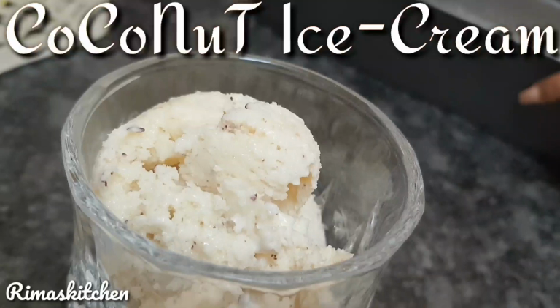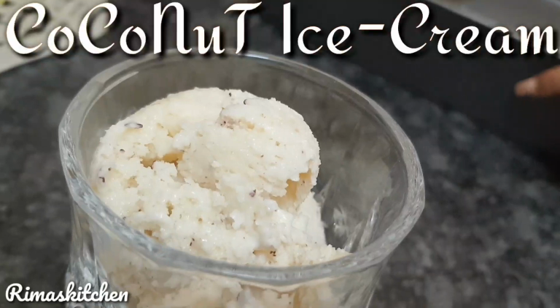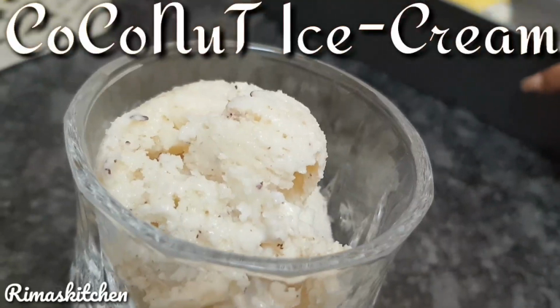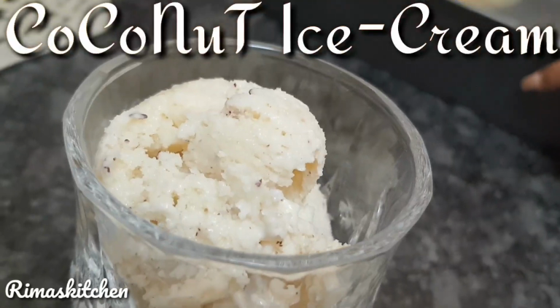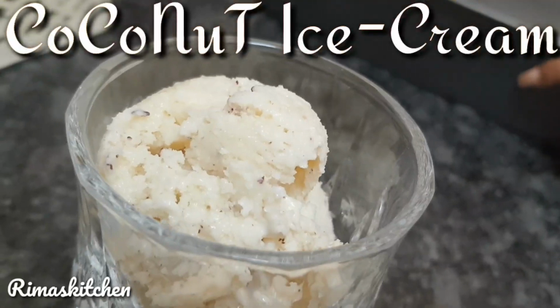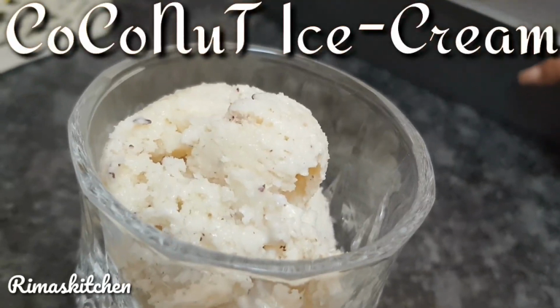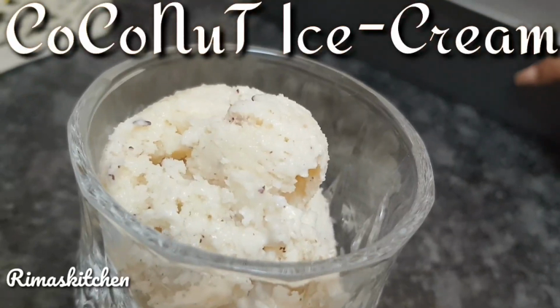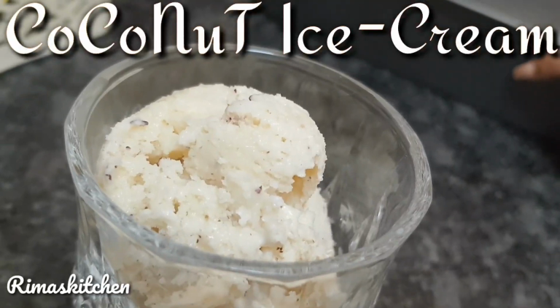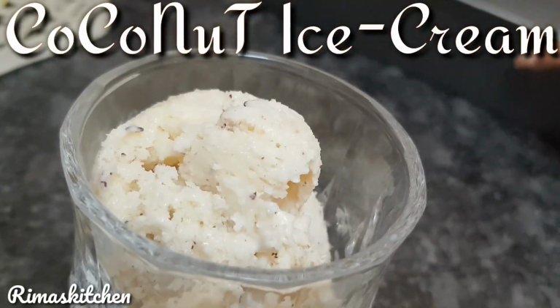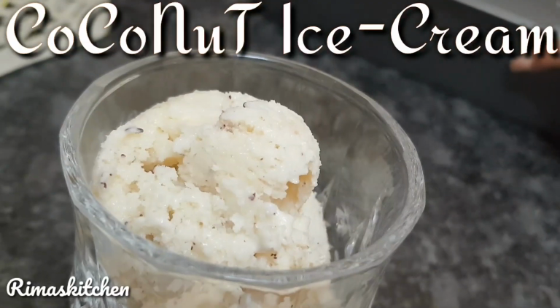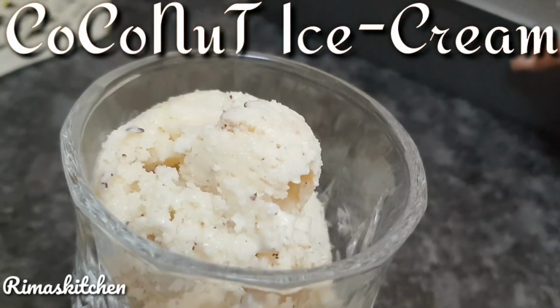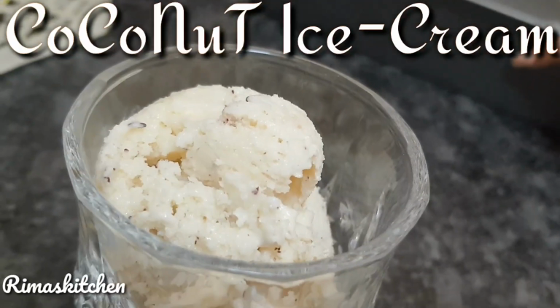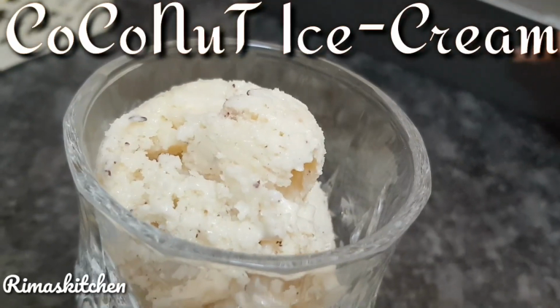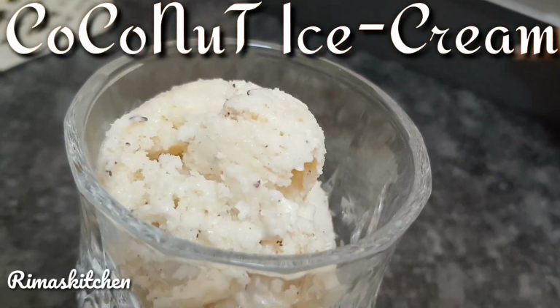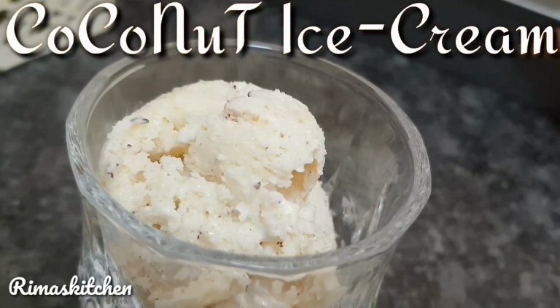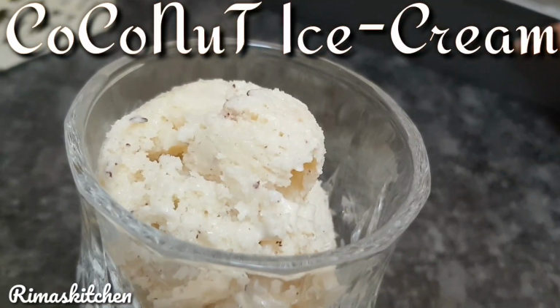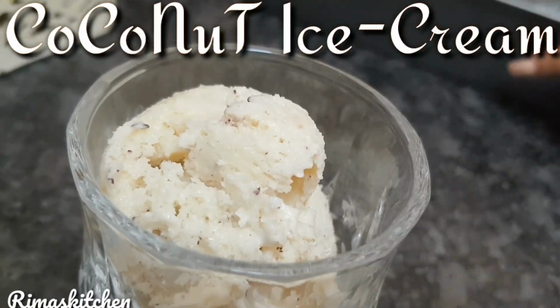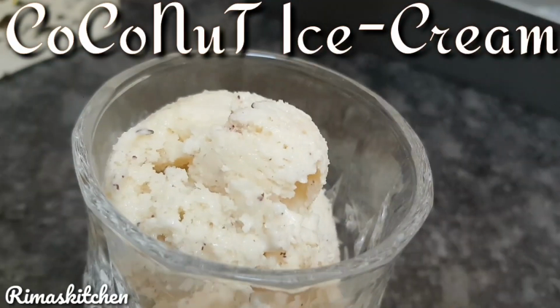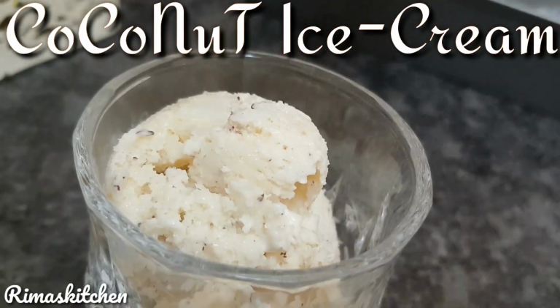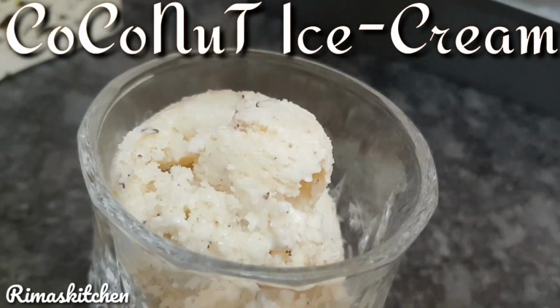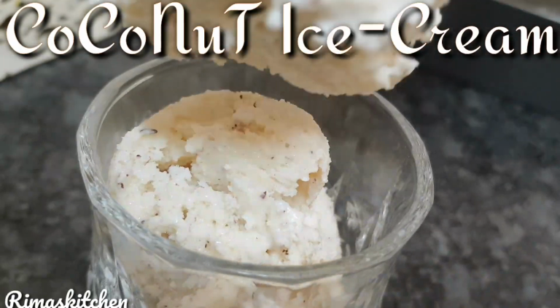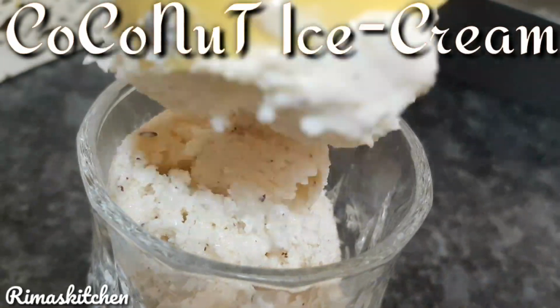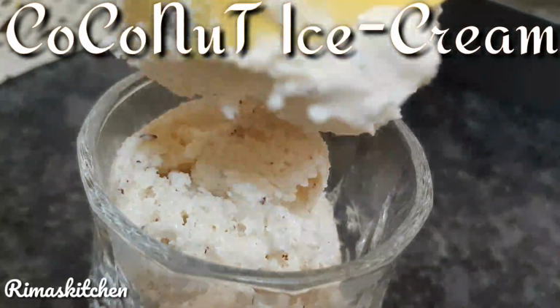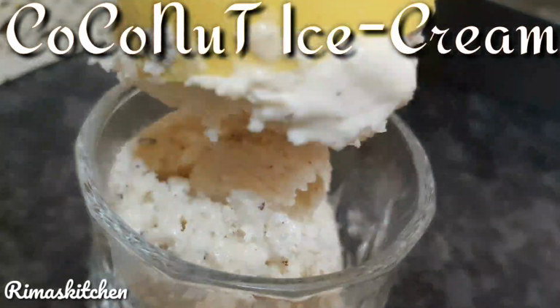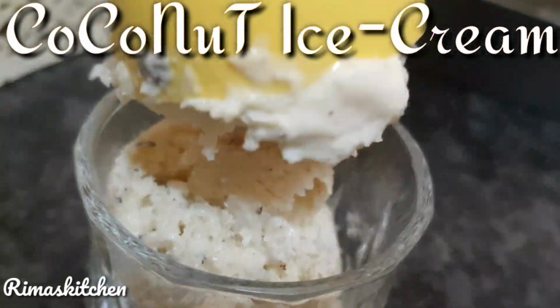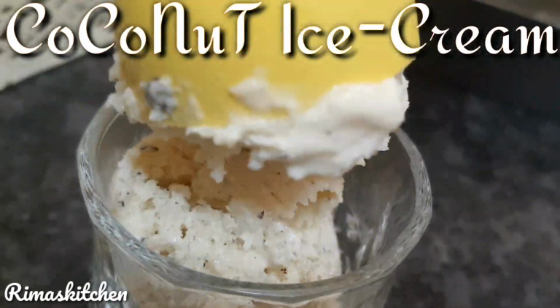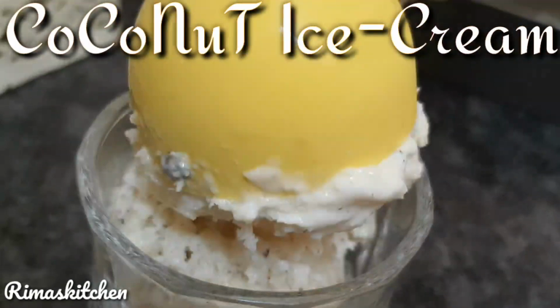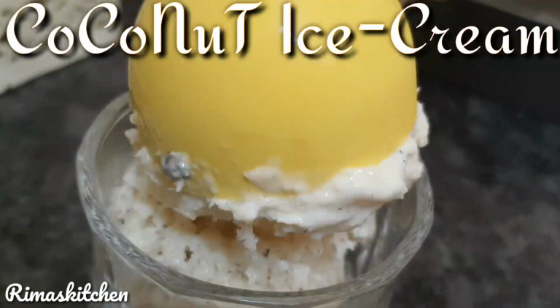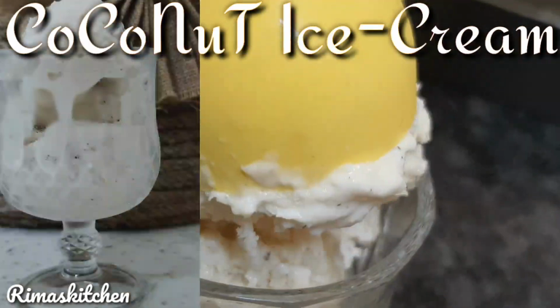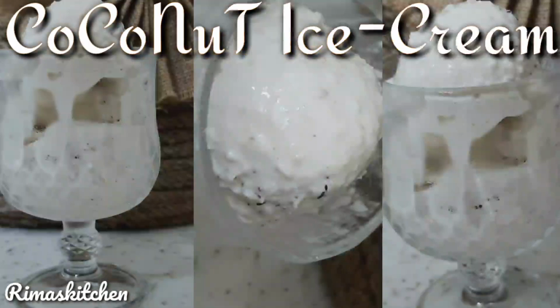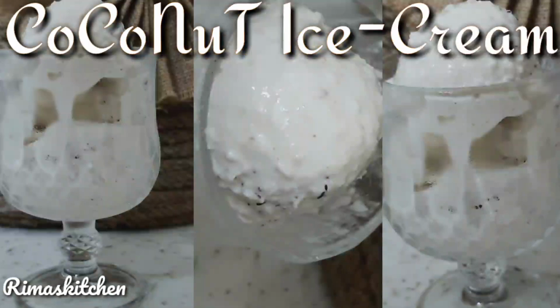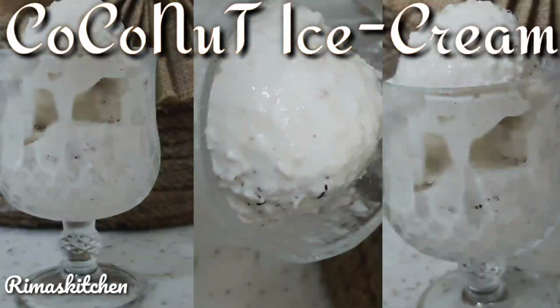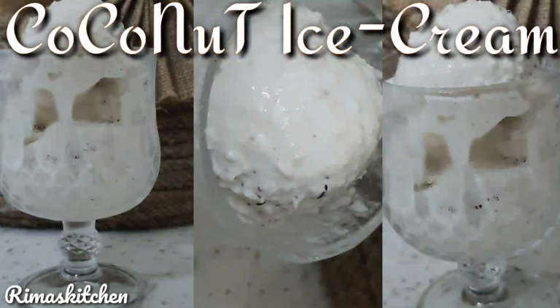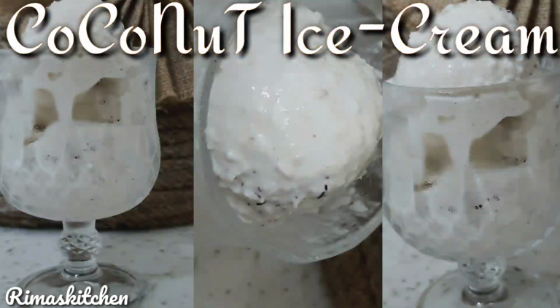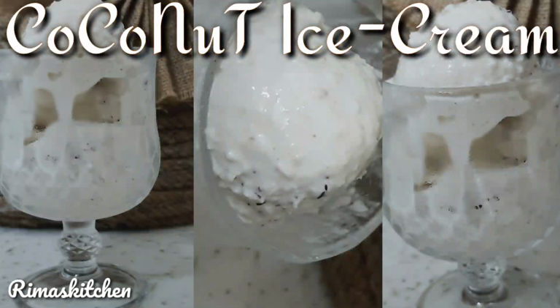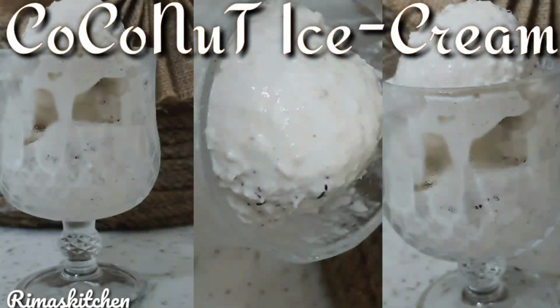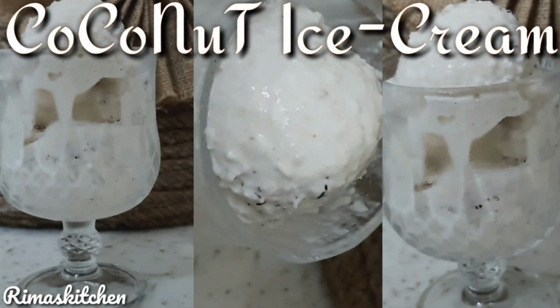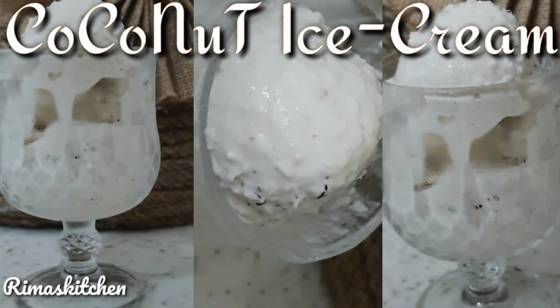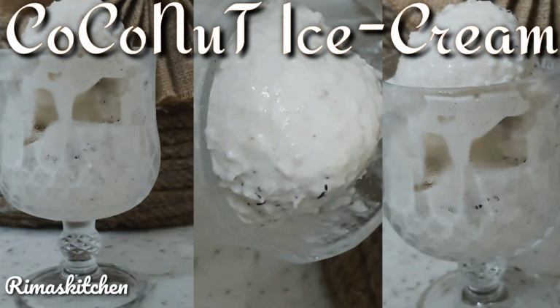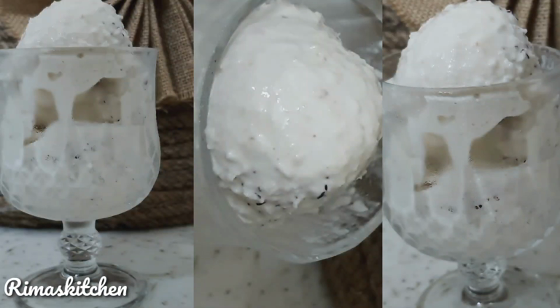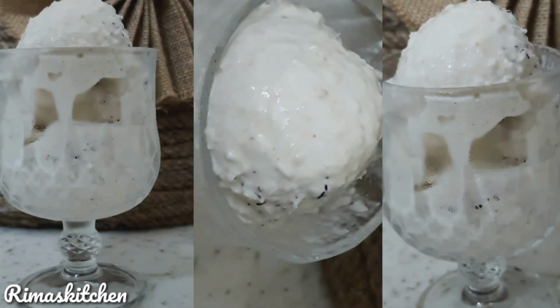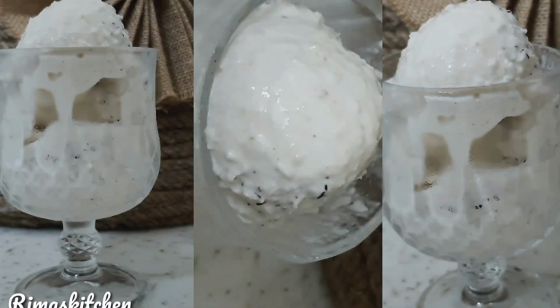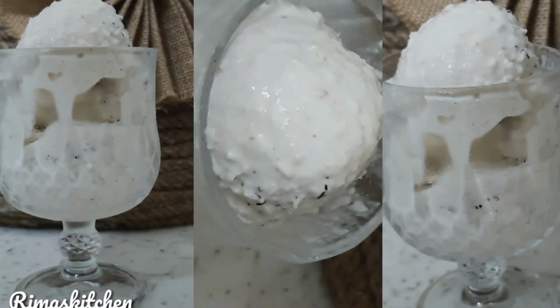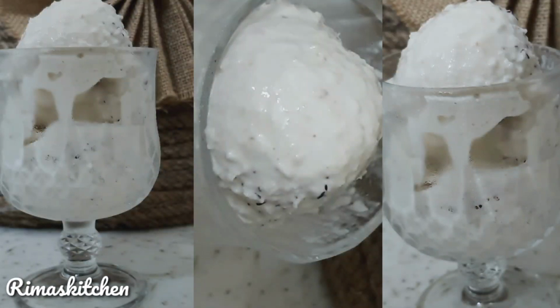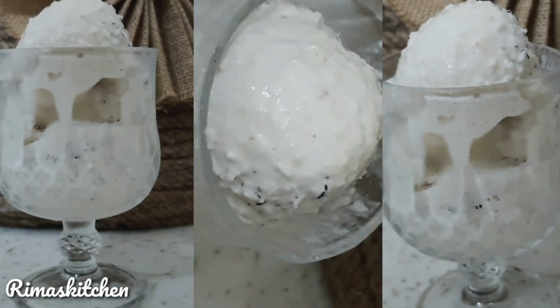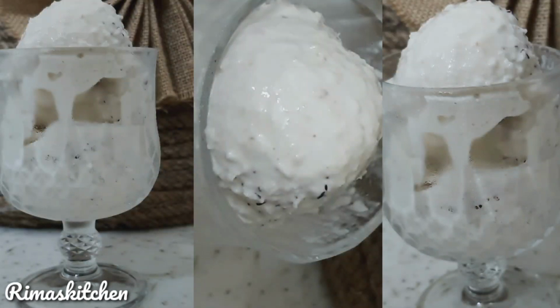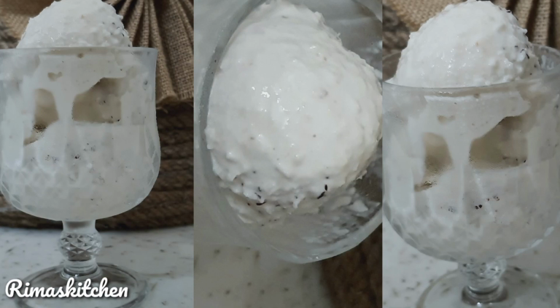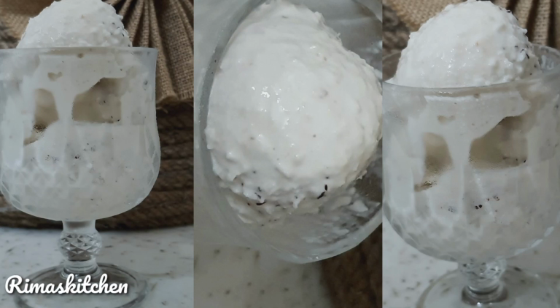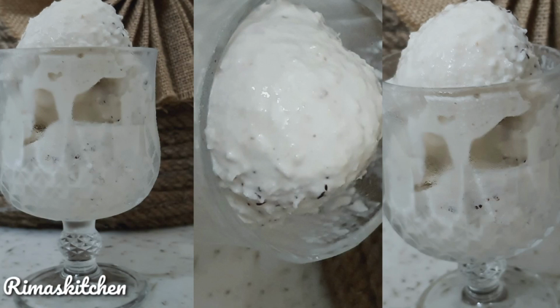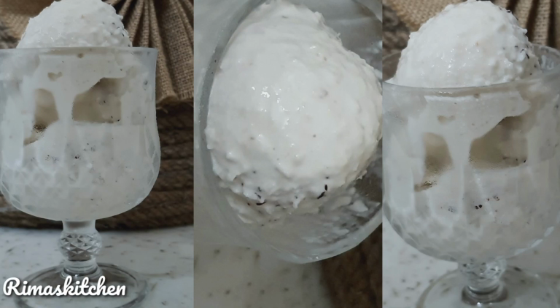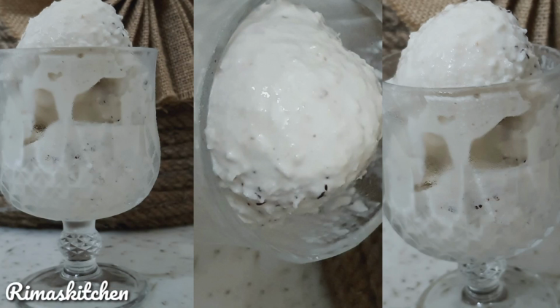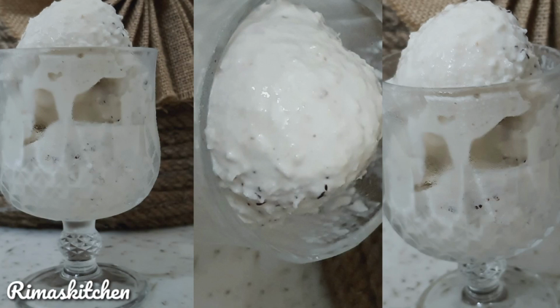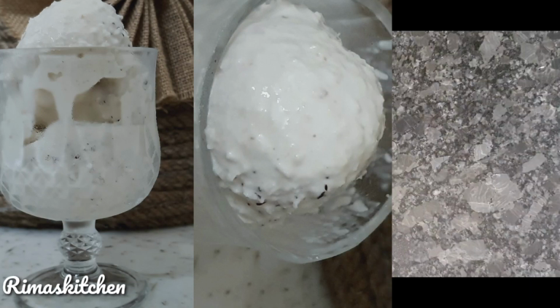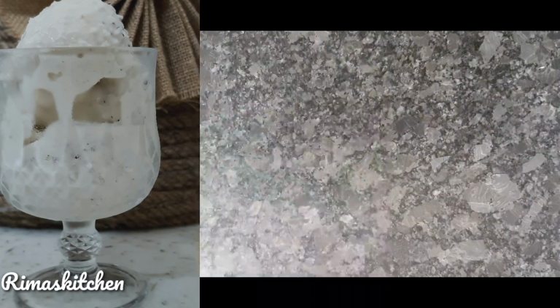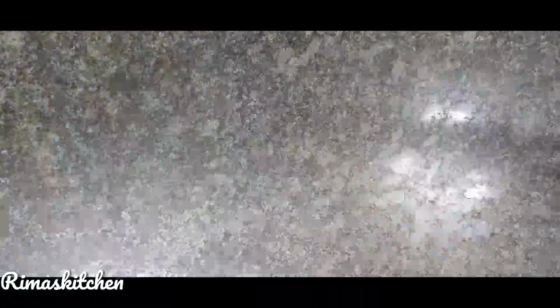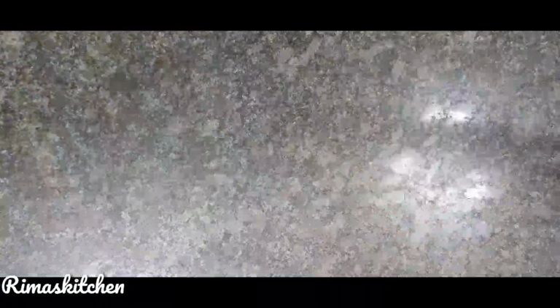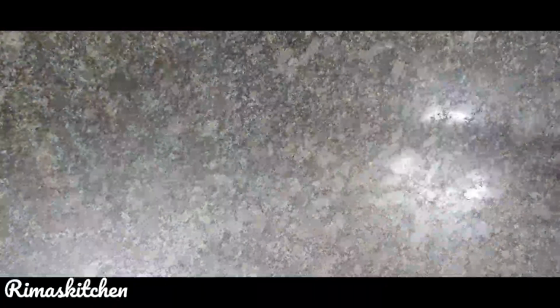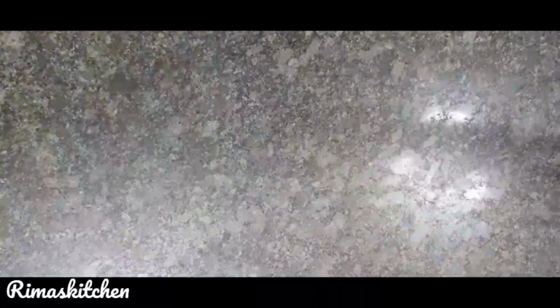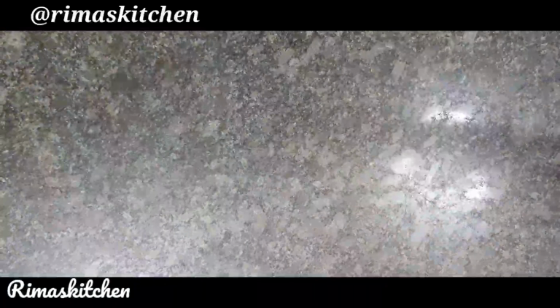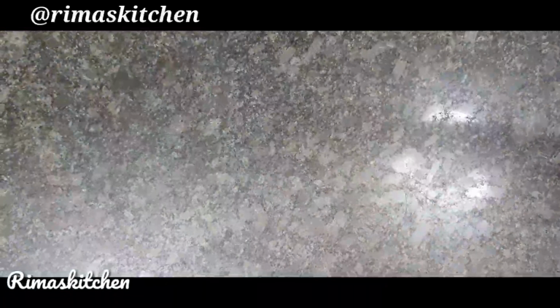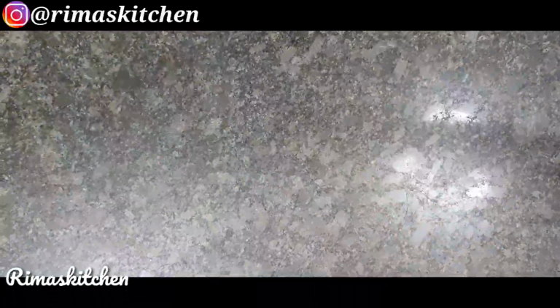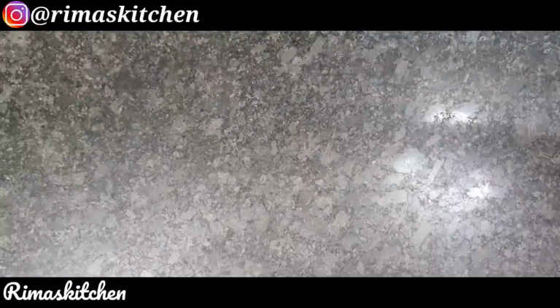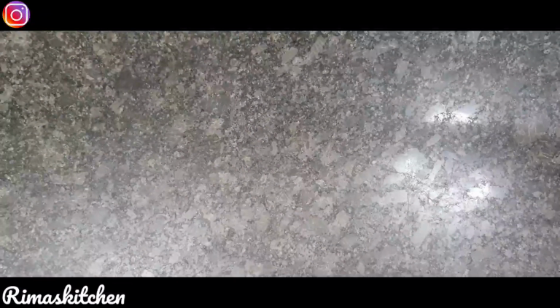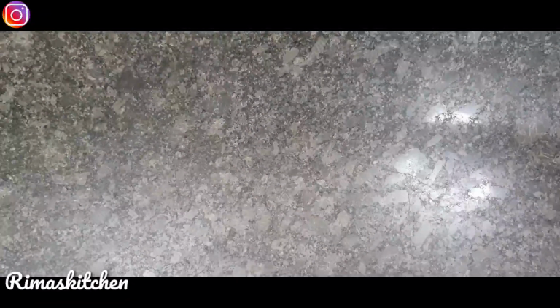Hello friends, welcome back to my channel. Today we will make coconut ice cream. So let's get started. First, we will make a bowl of coconut ice cream.